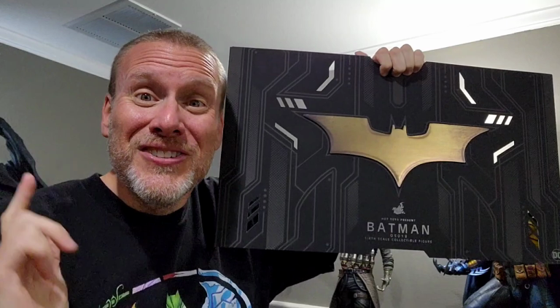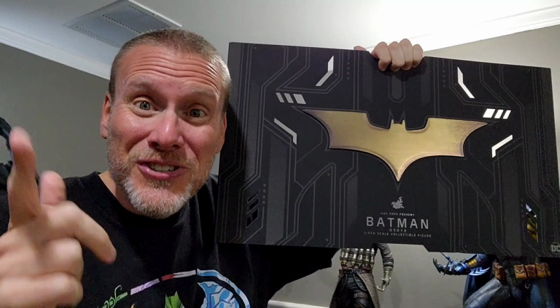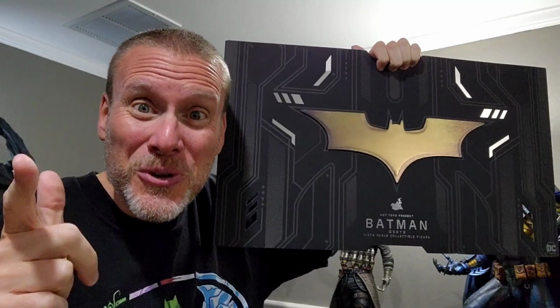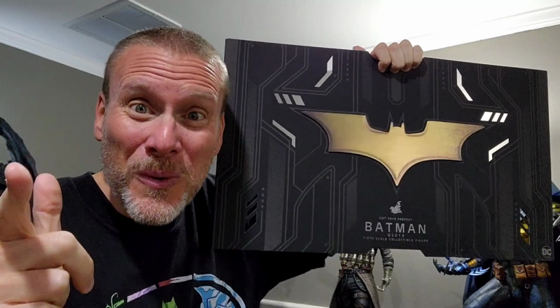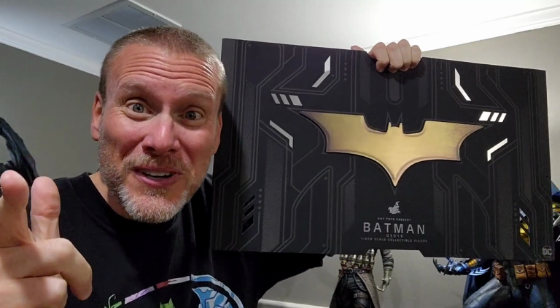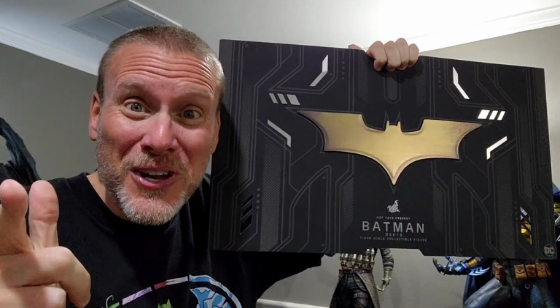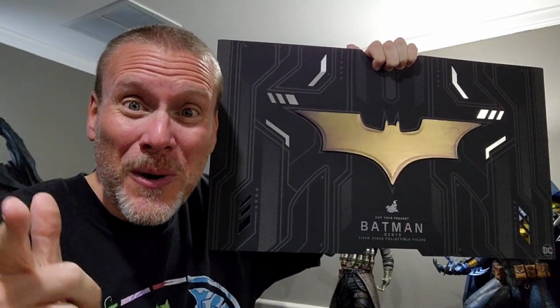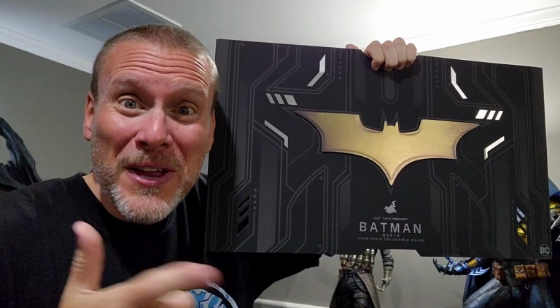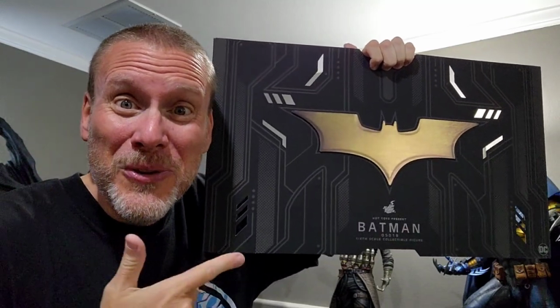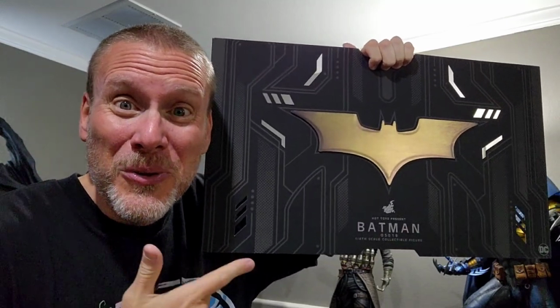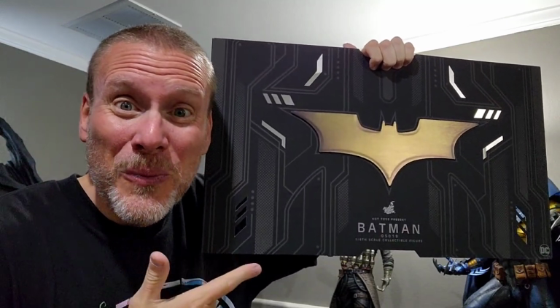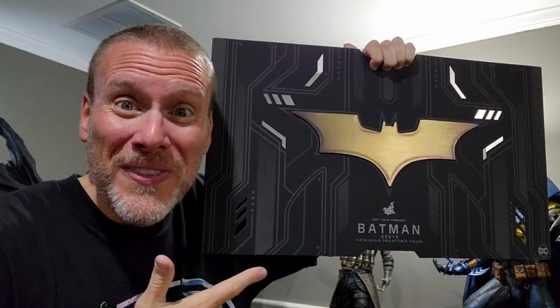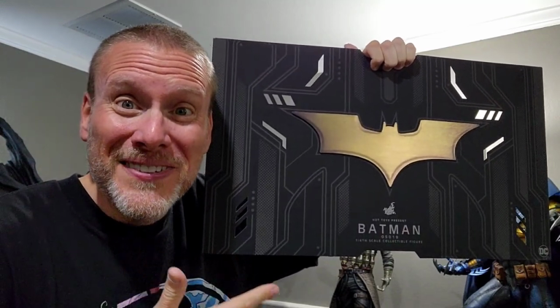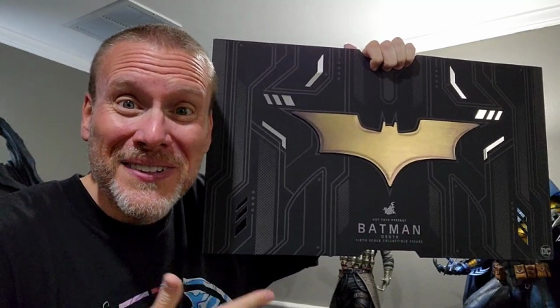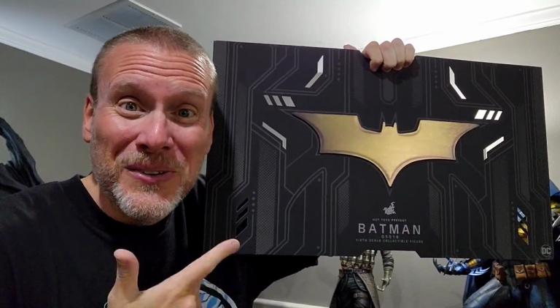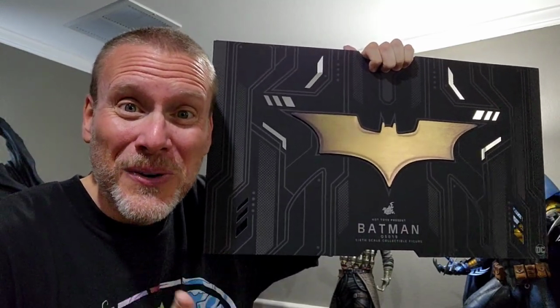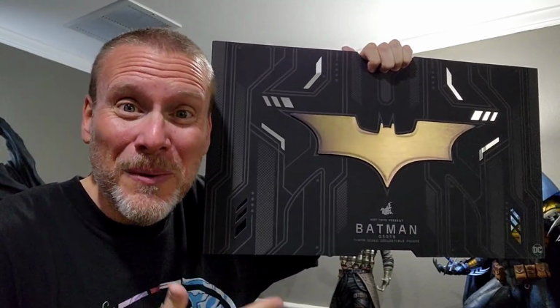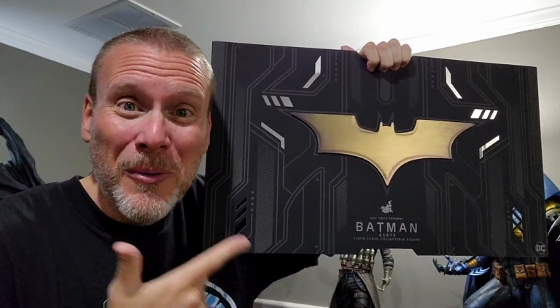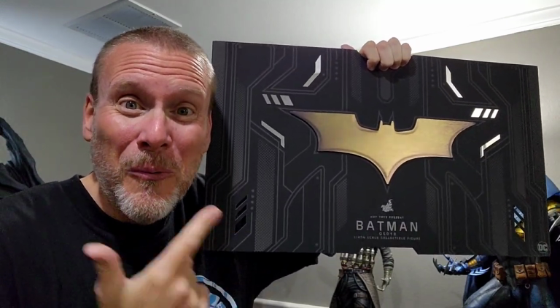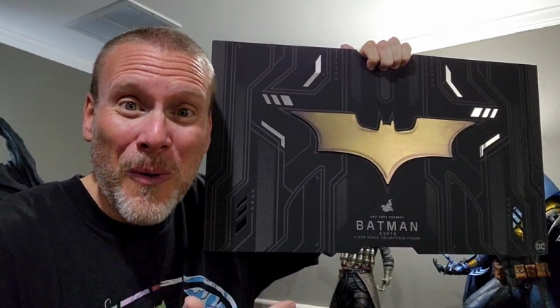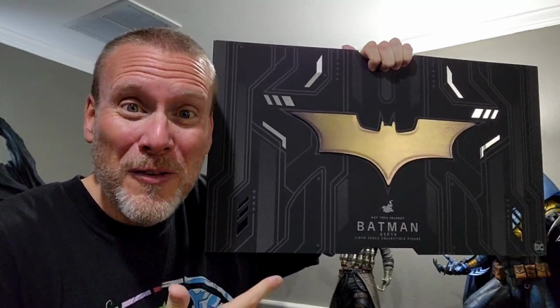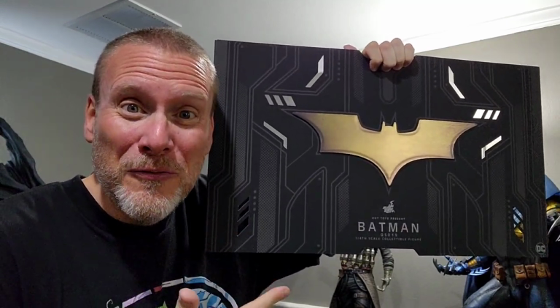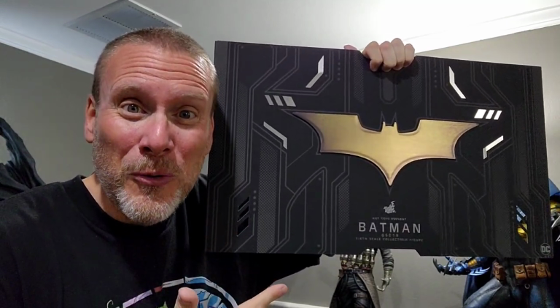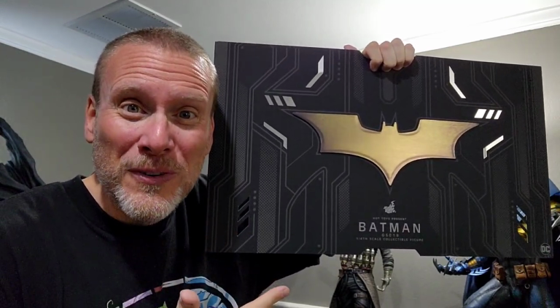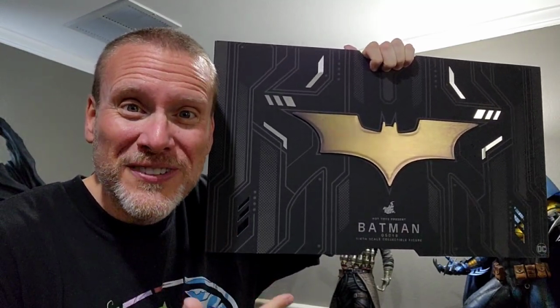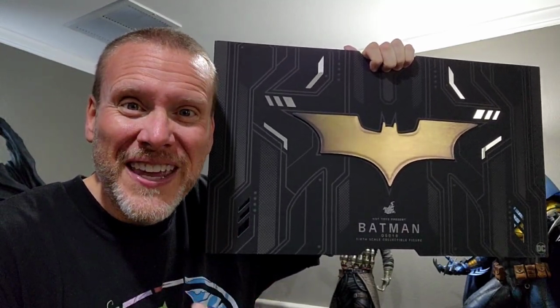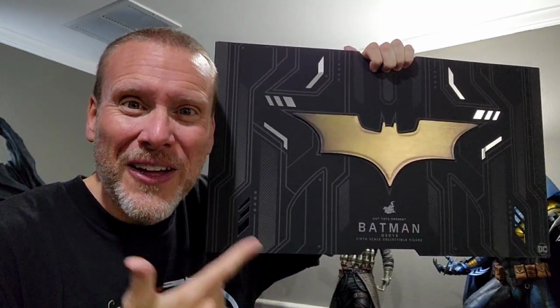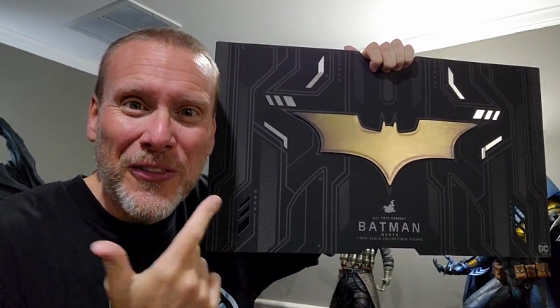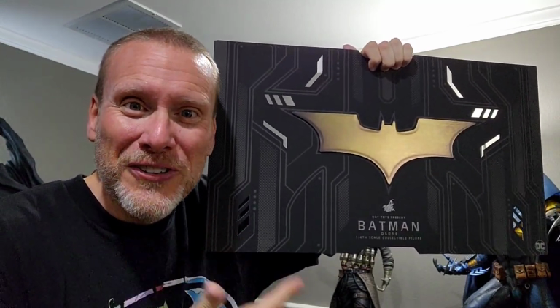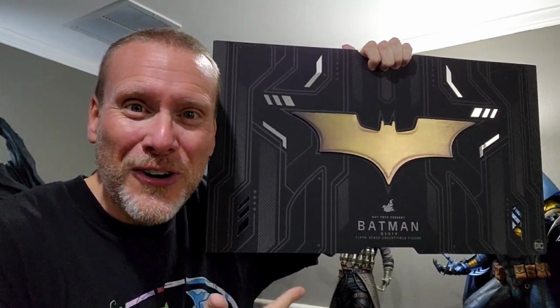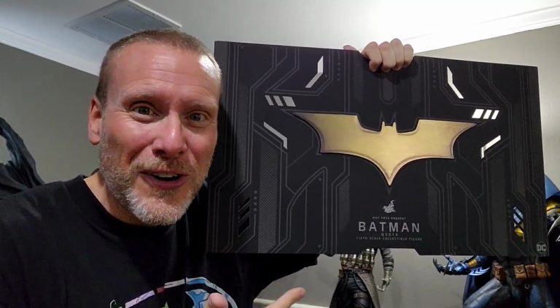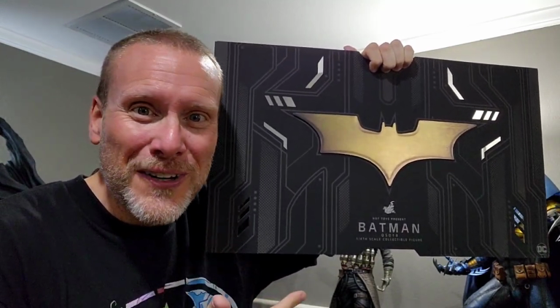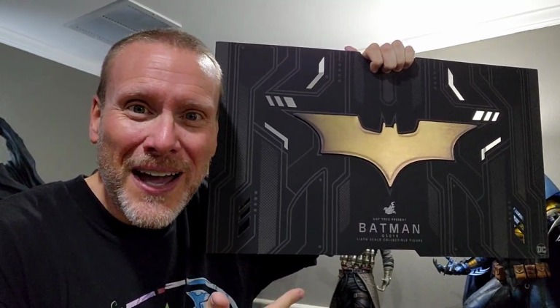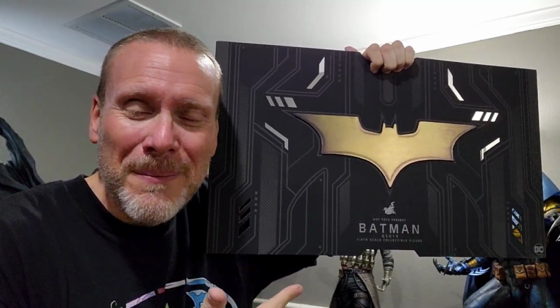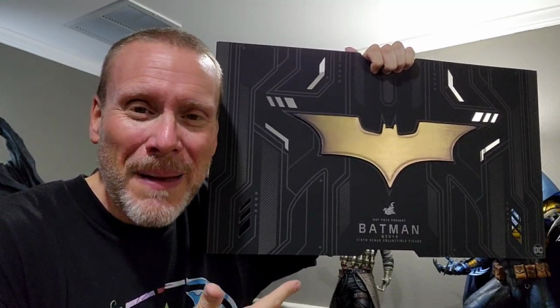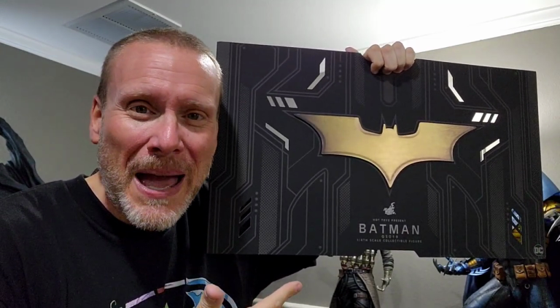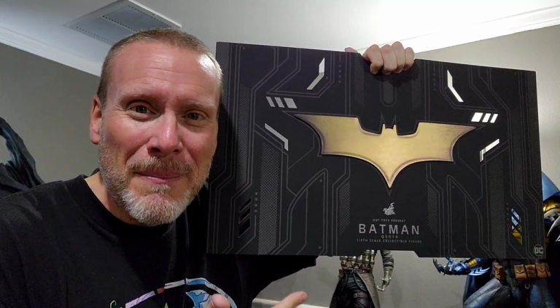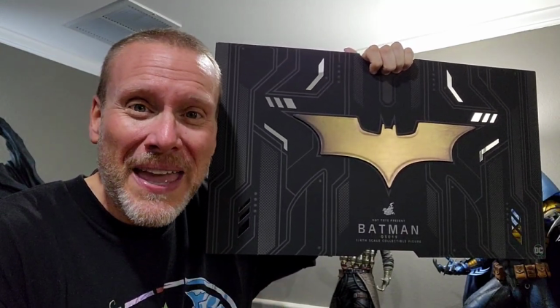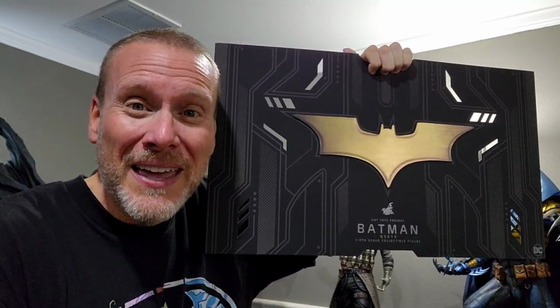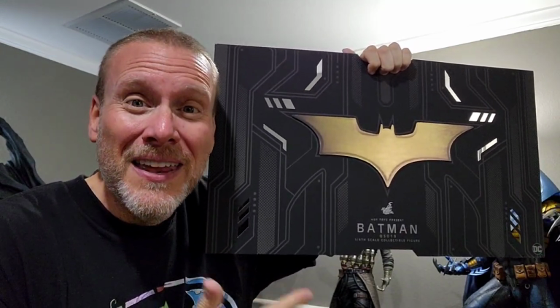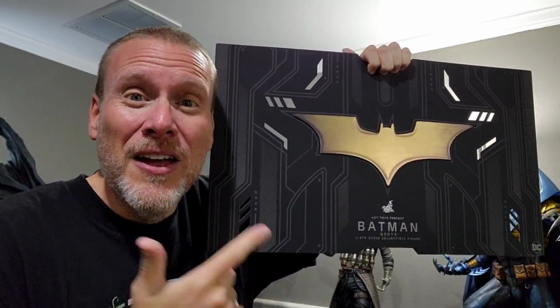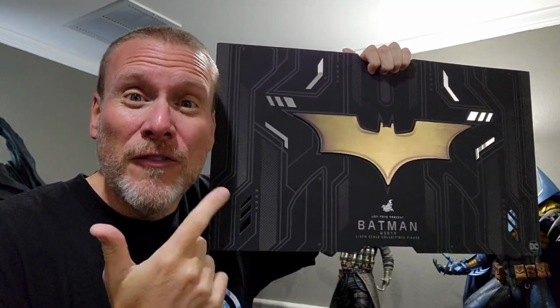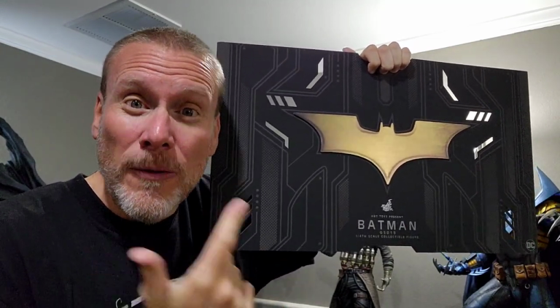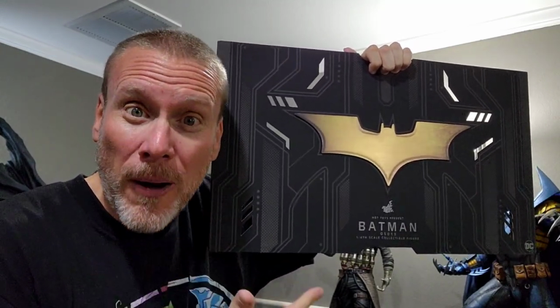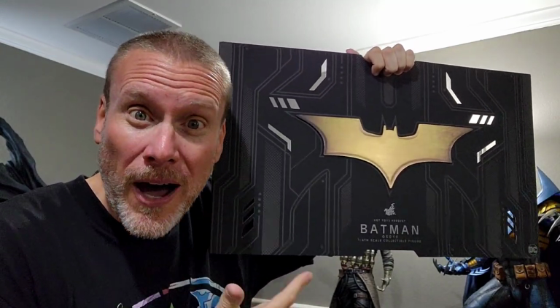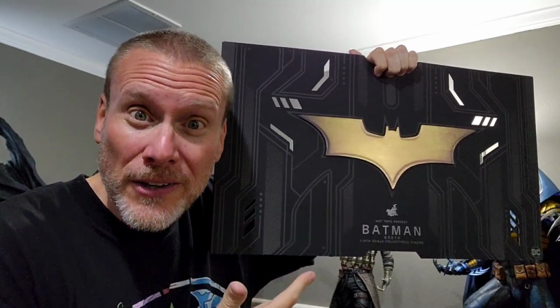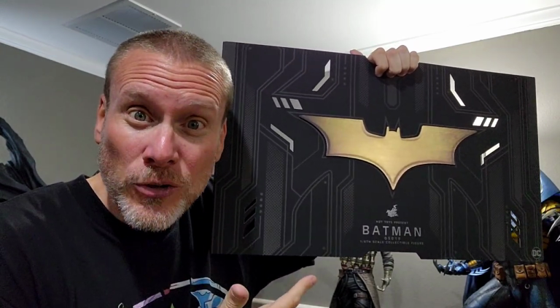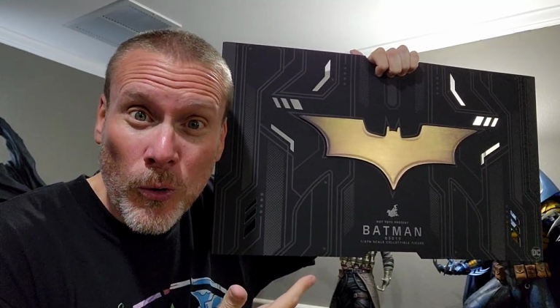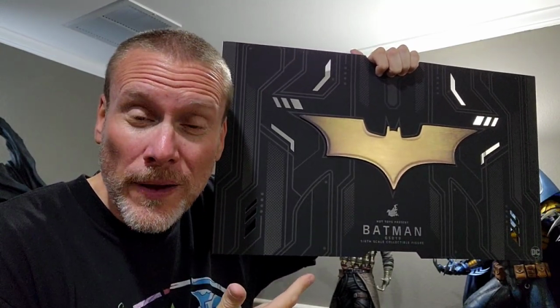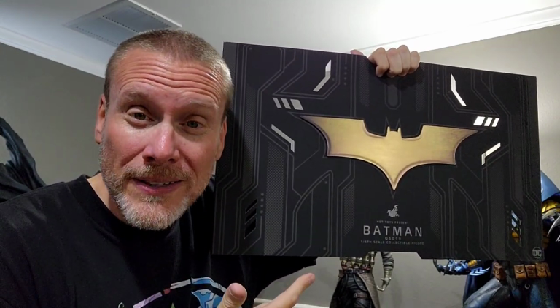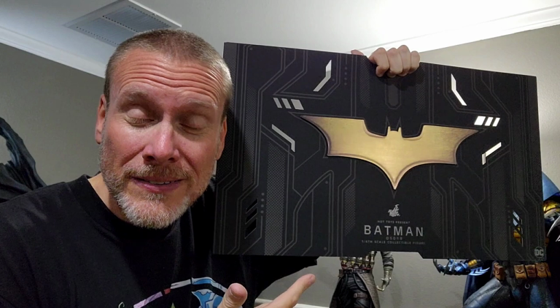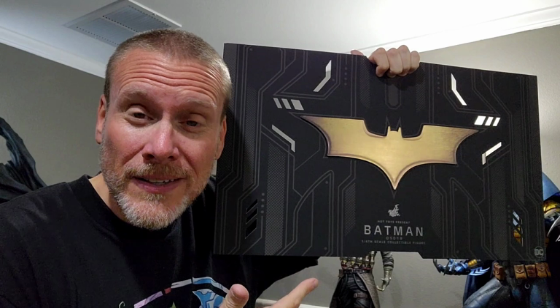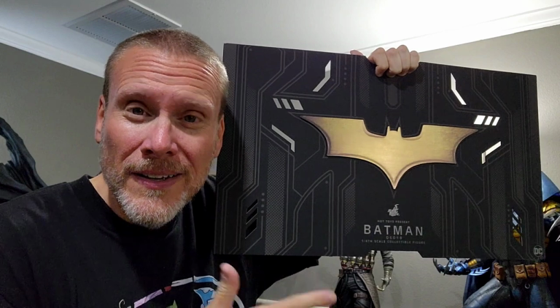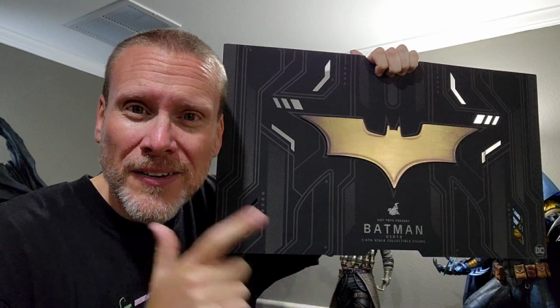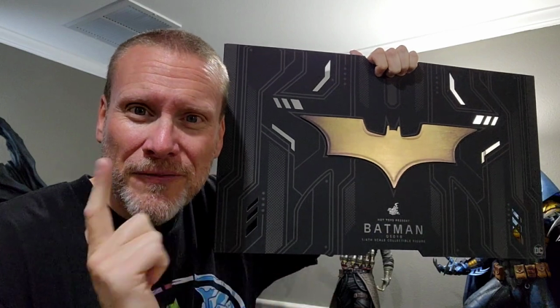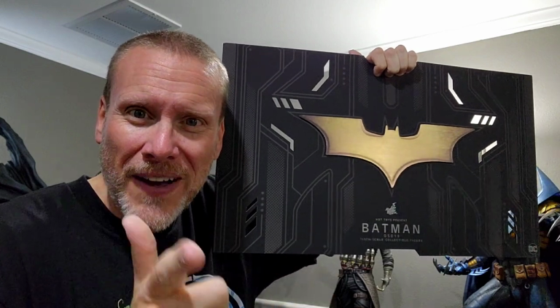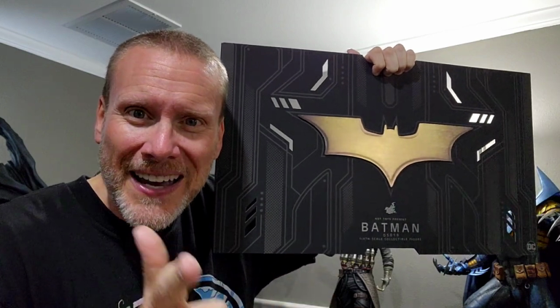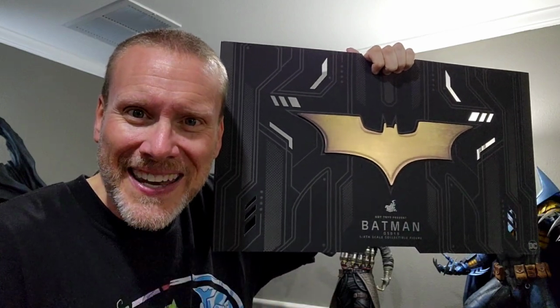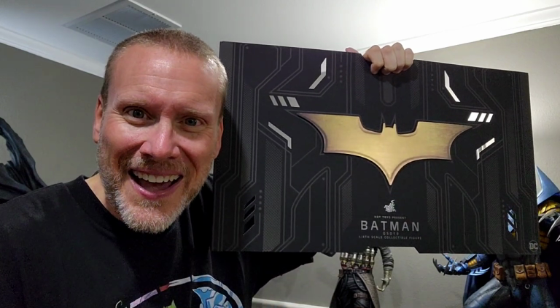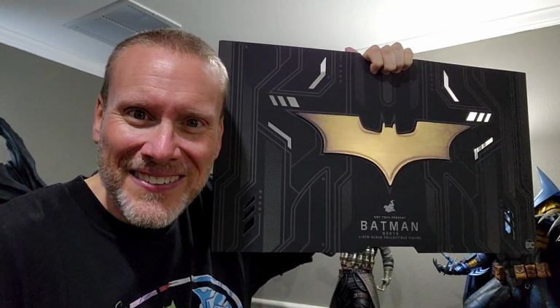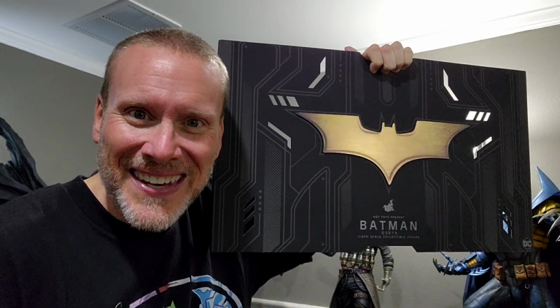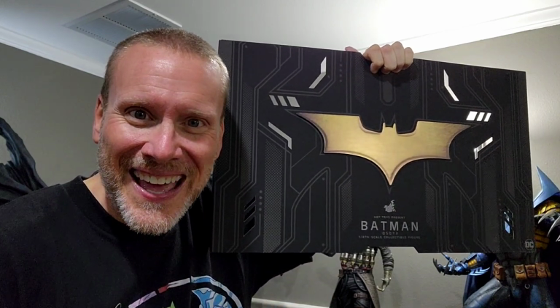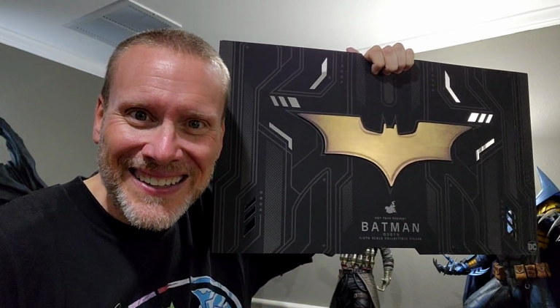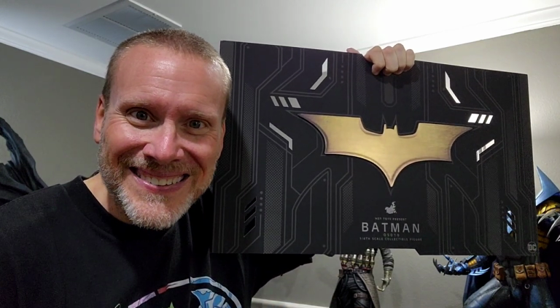Do you want to know how you can win this incredible 1/4 scale Dark Knight Batman from Hot Toys? Find out next.